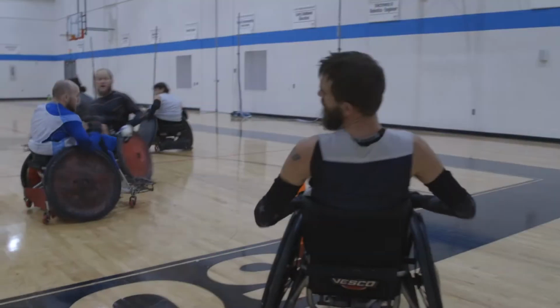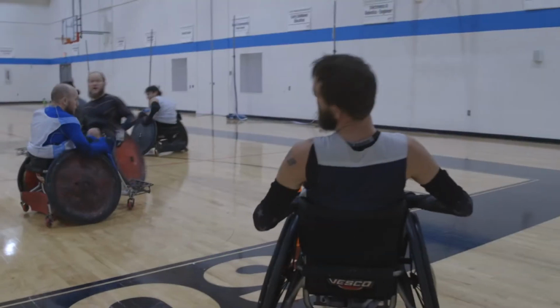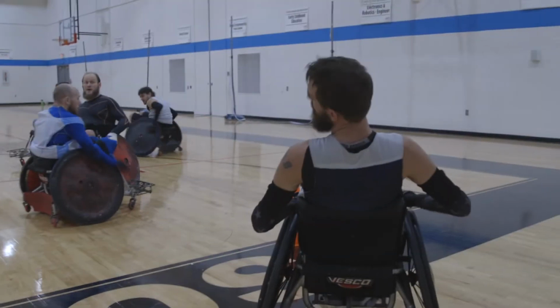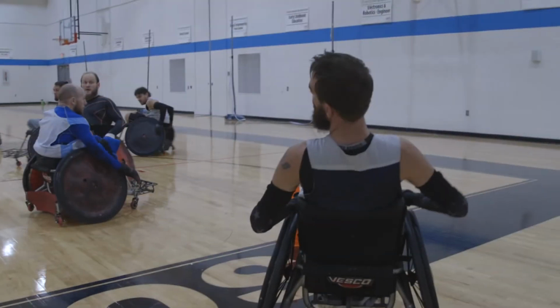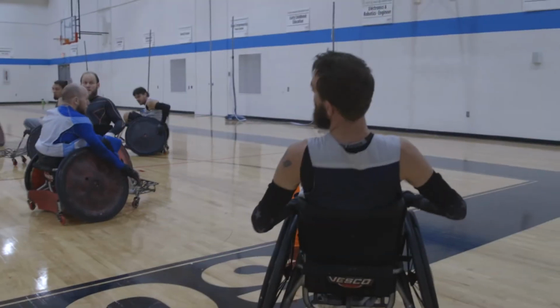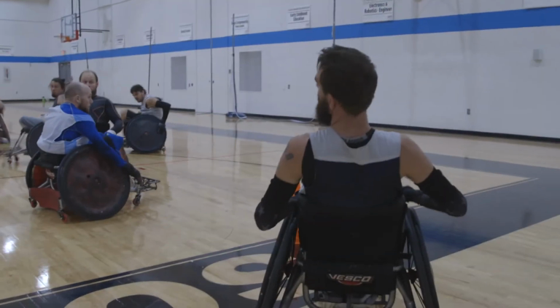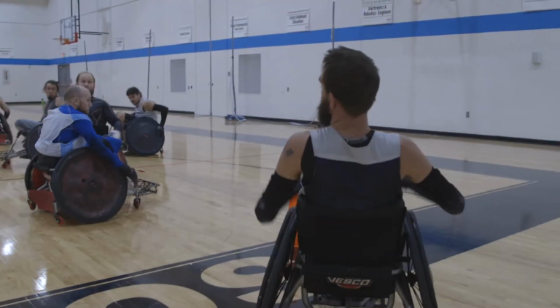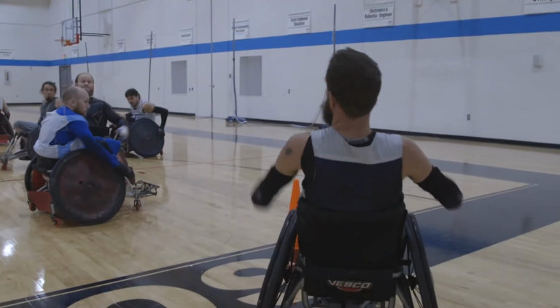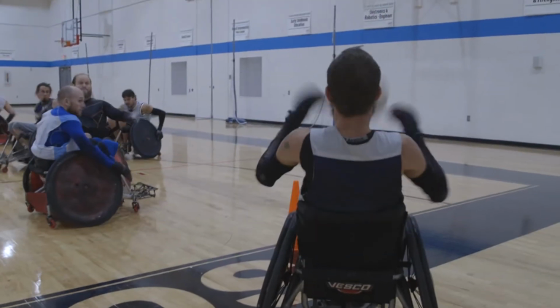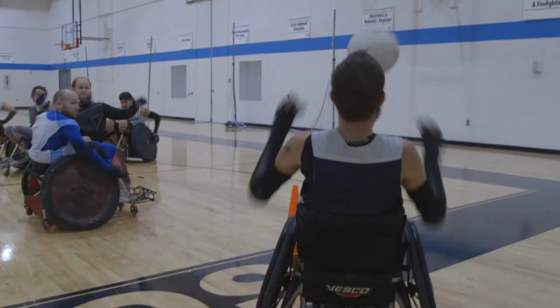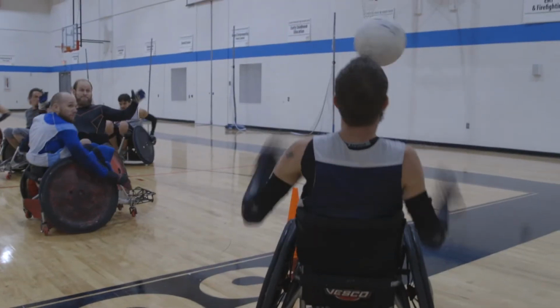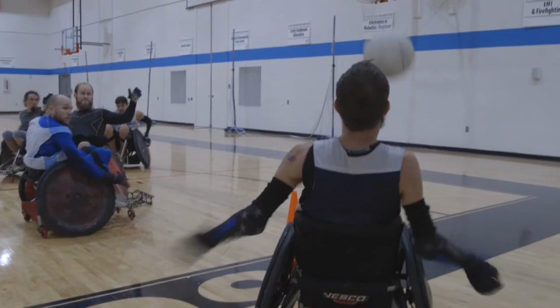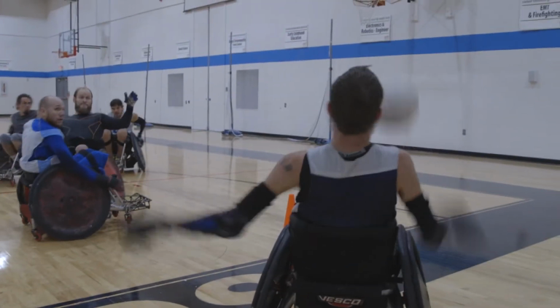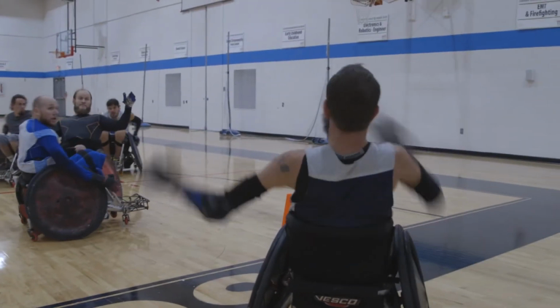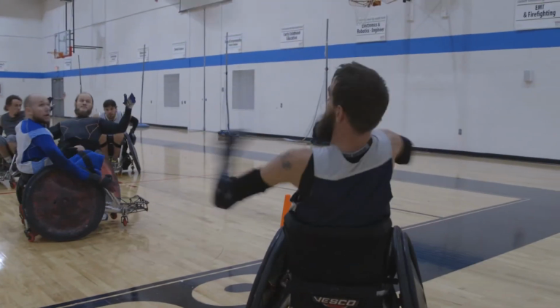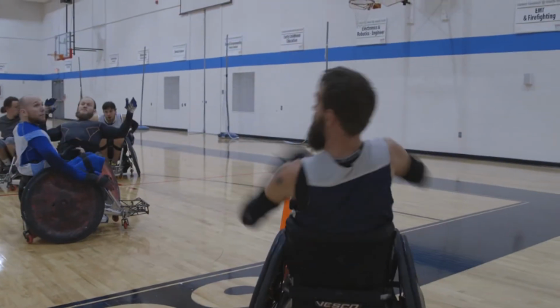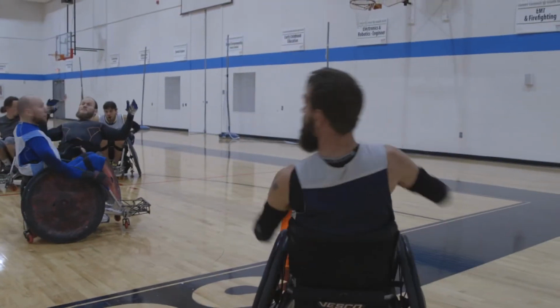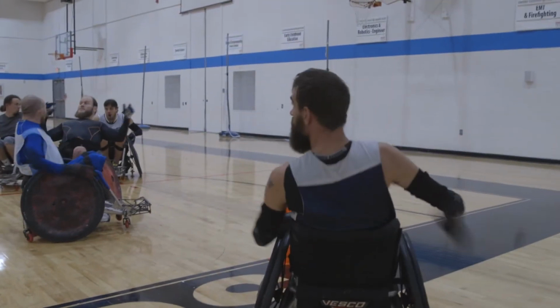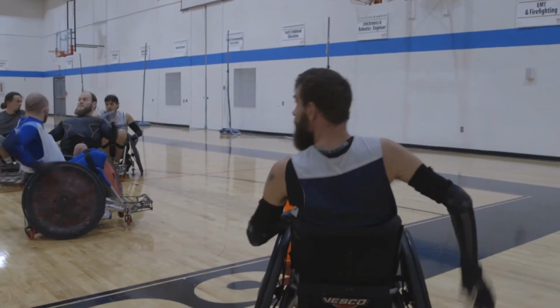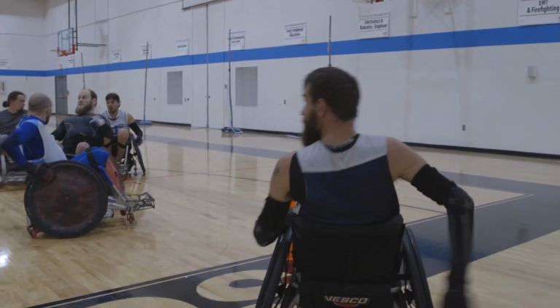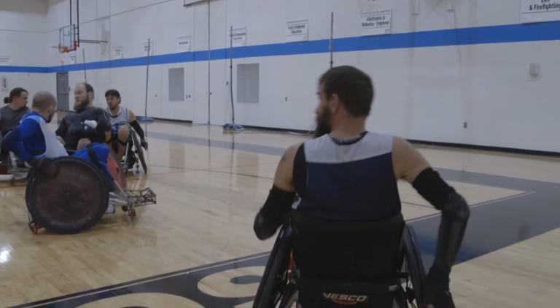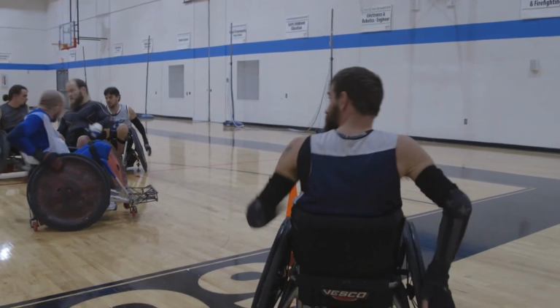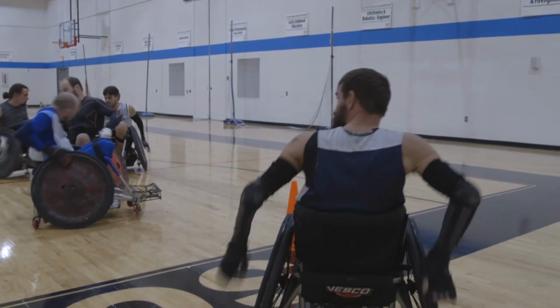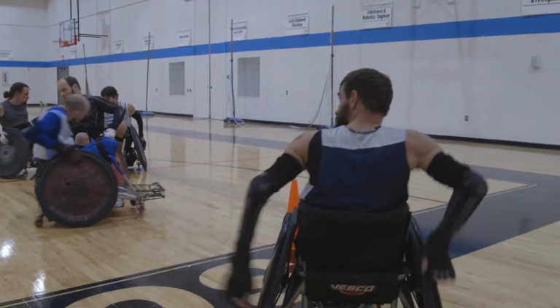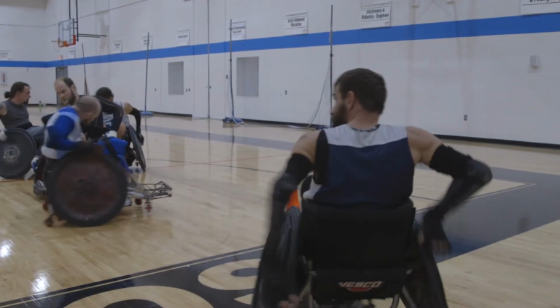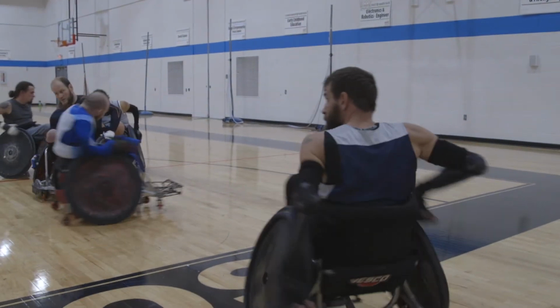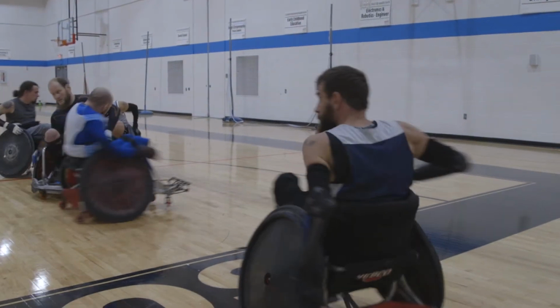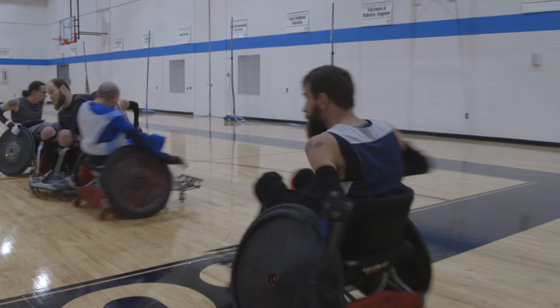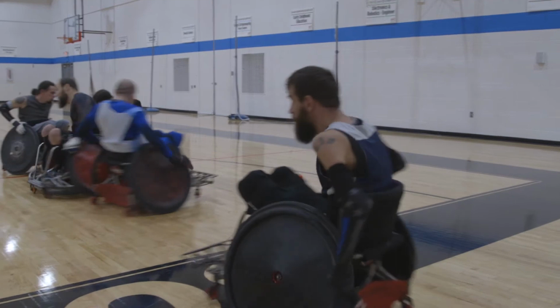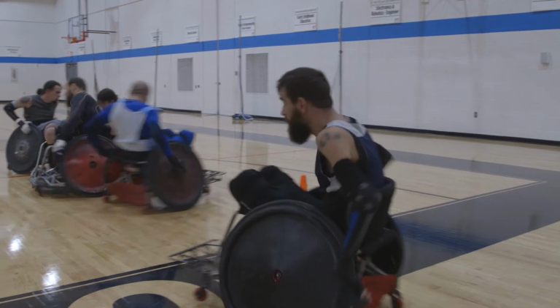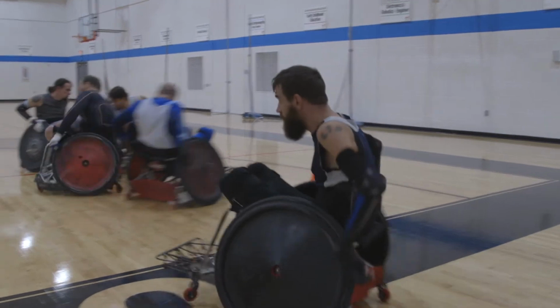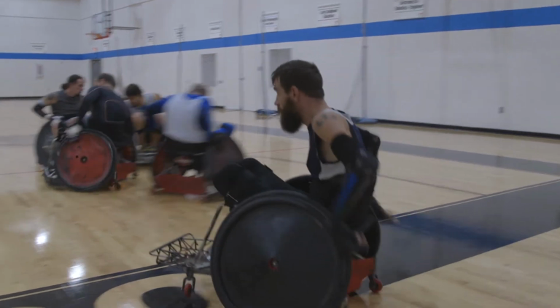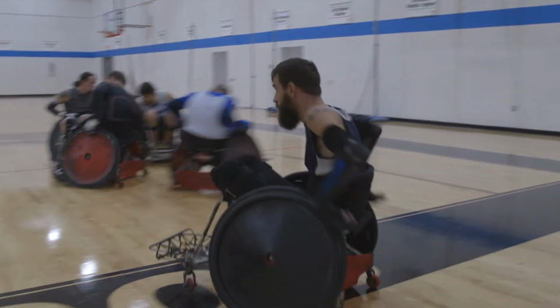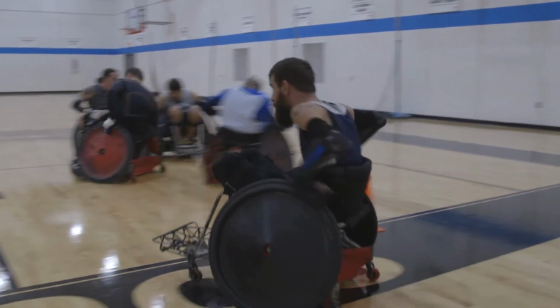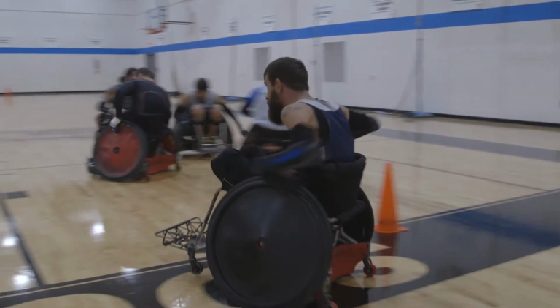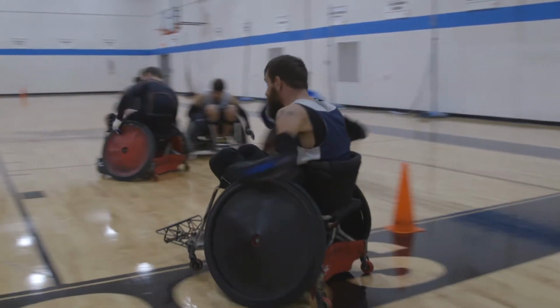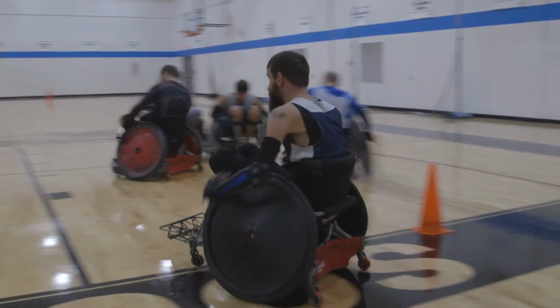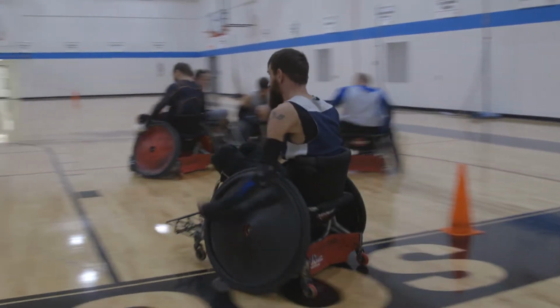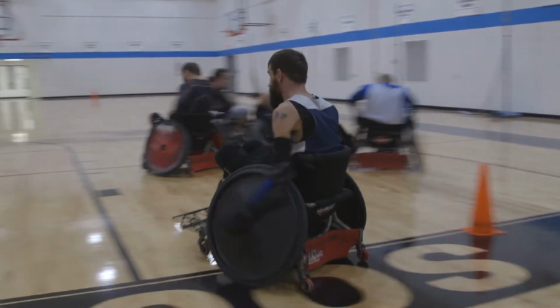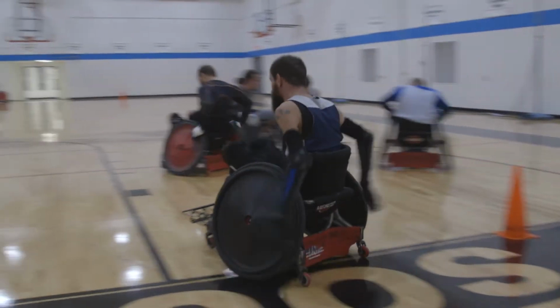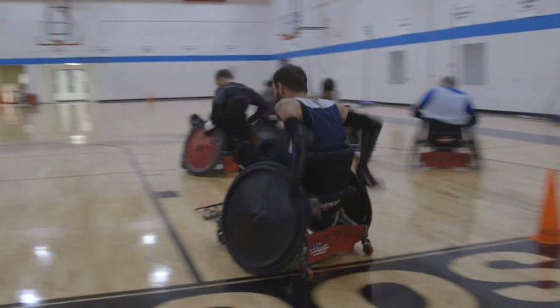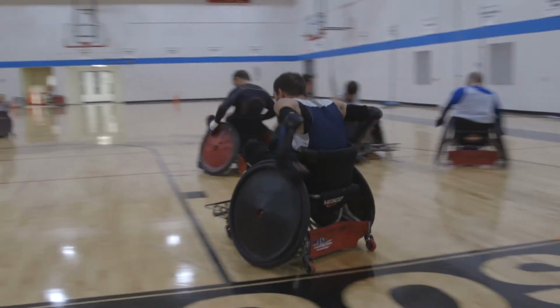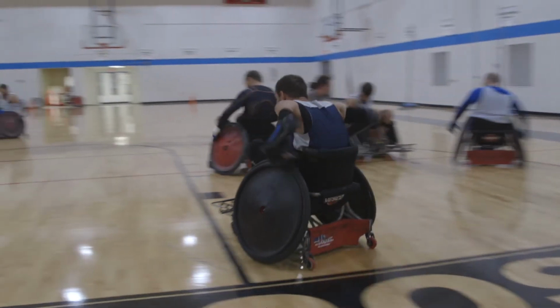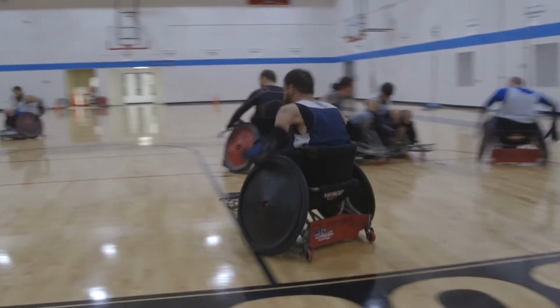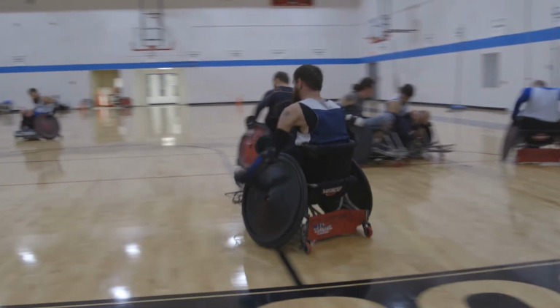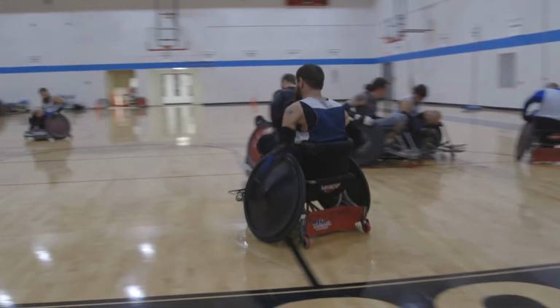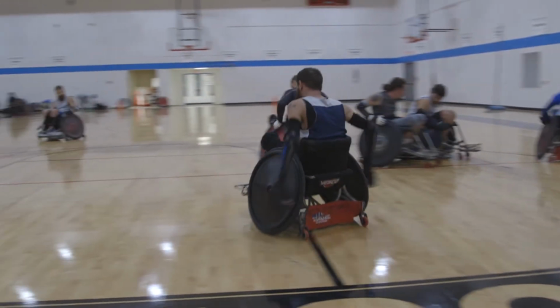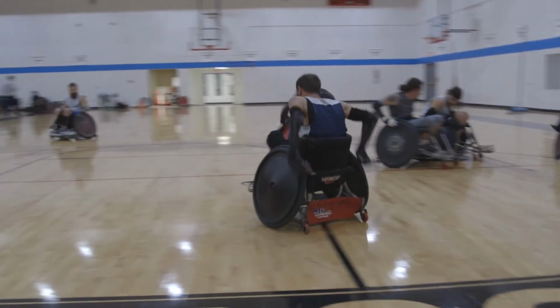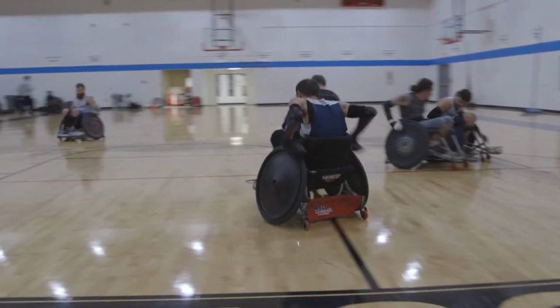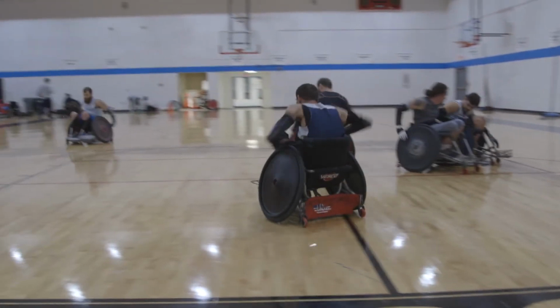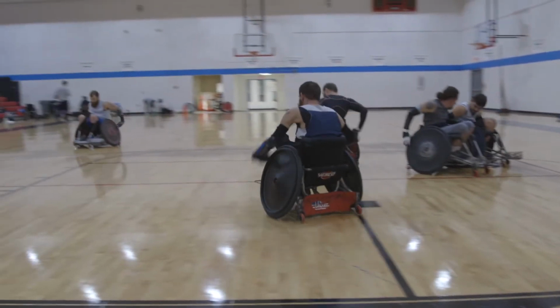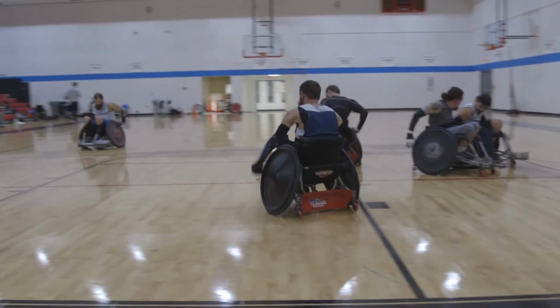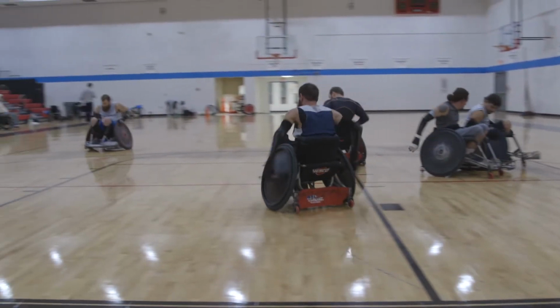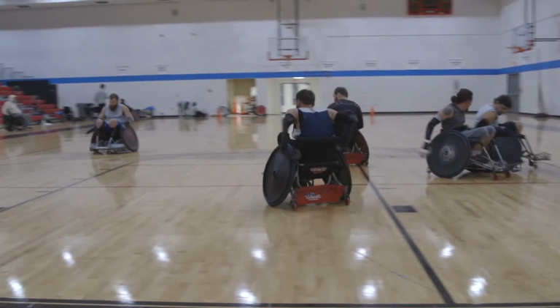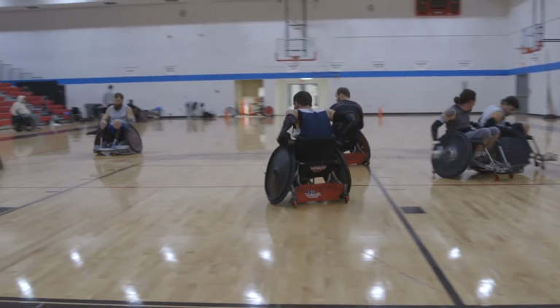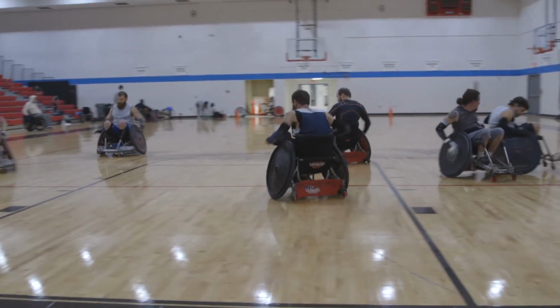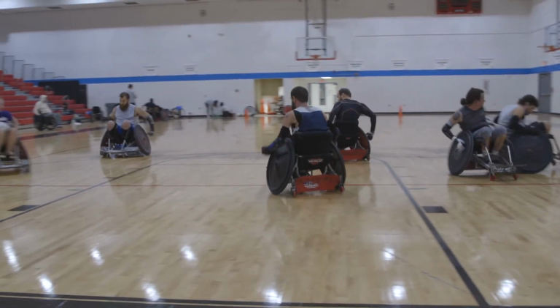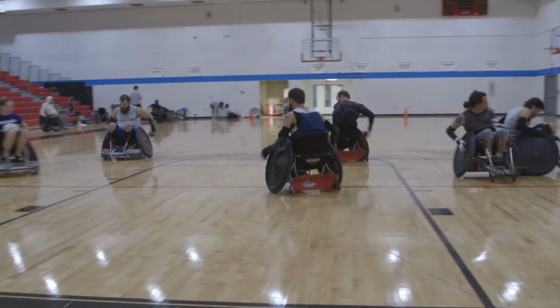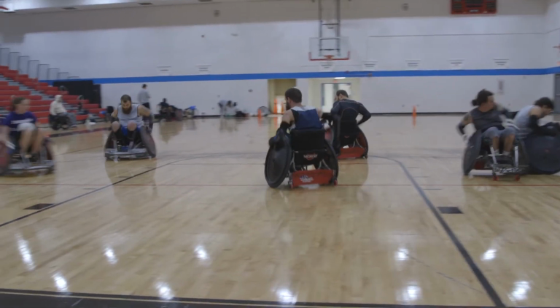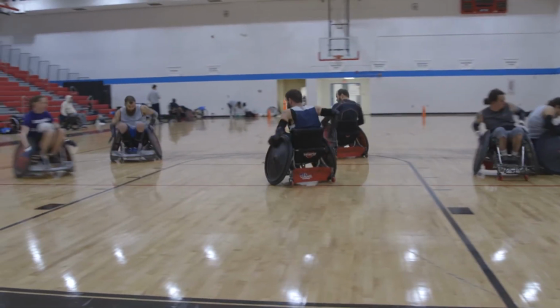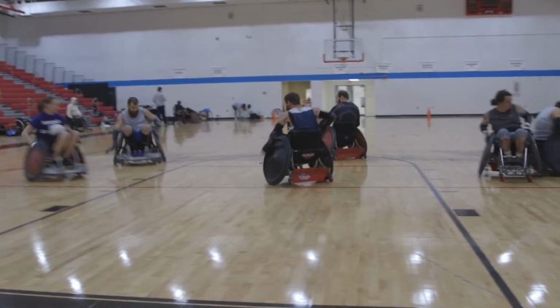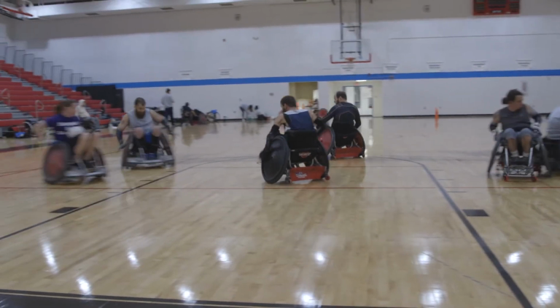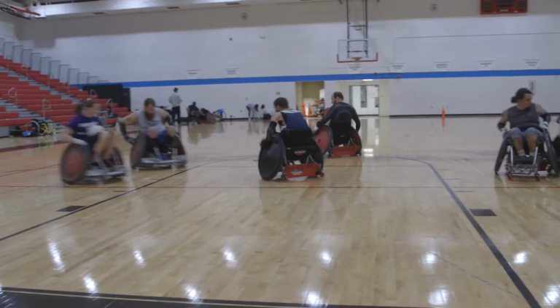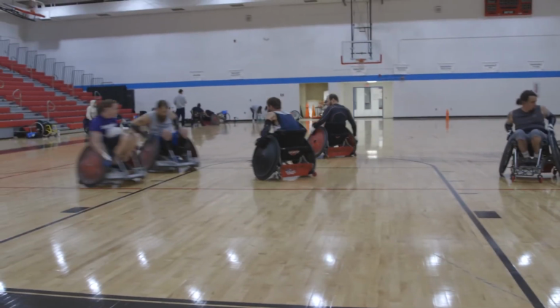Before my injury I was always competitive. I've always played sports. I've been playing rugby for about 13 years, five years on Team USA.